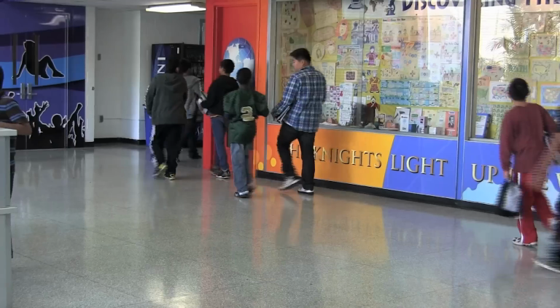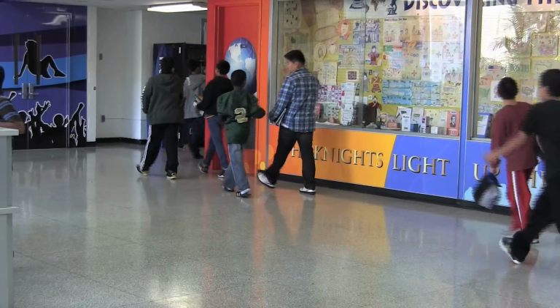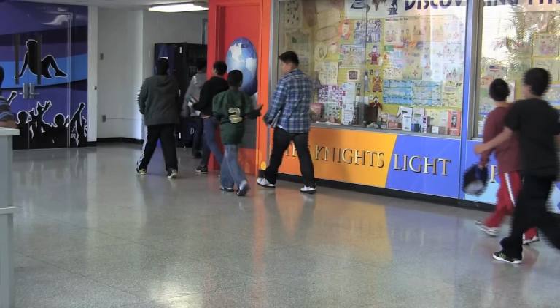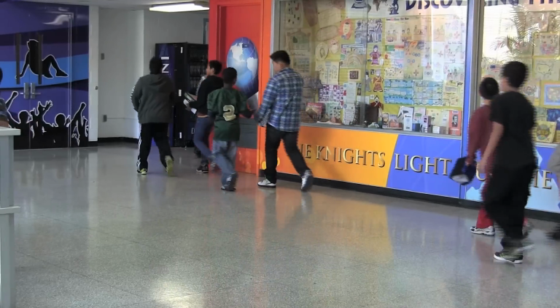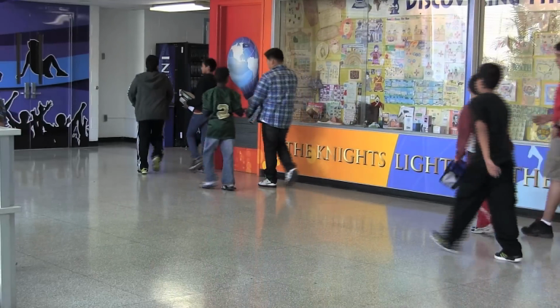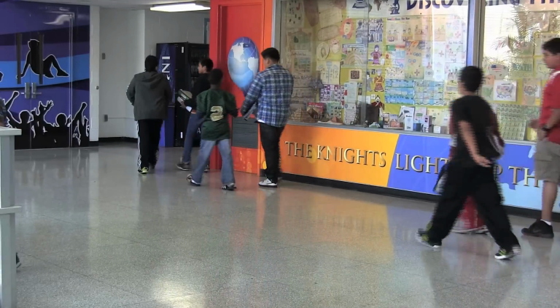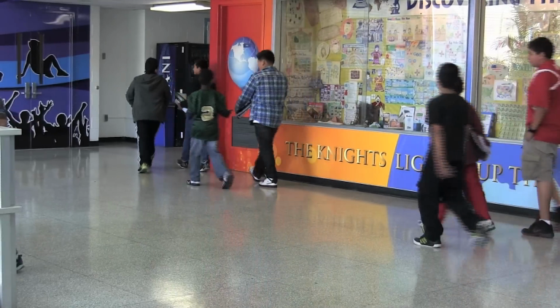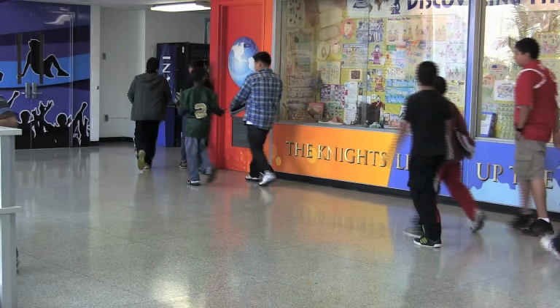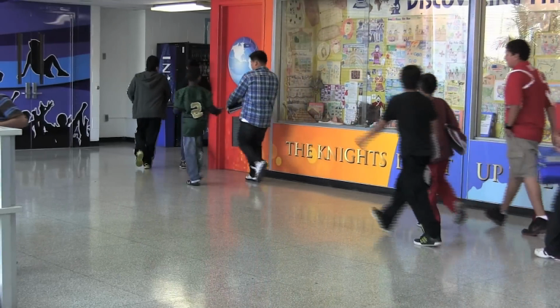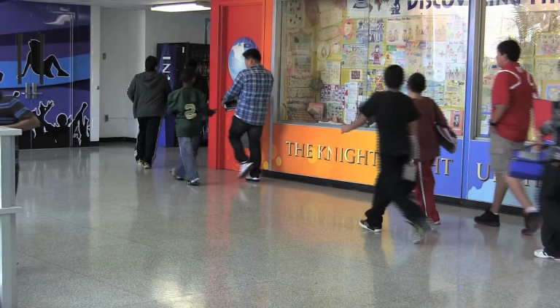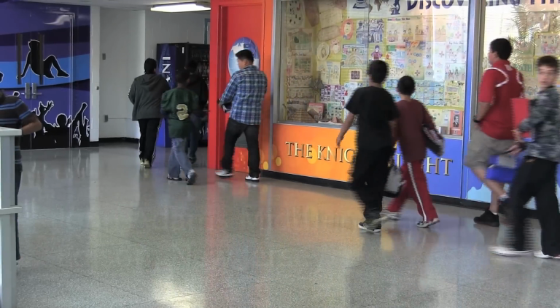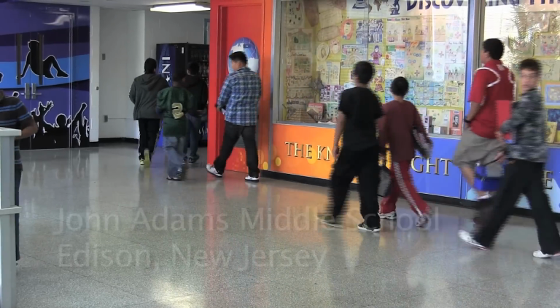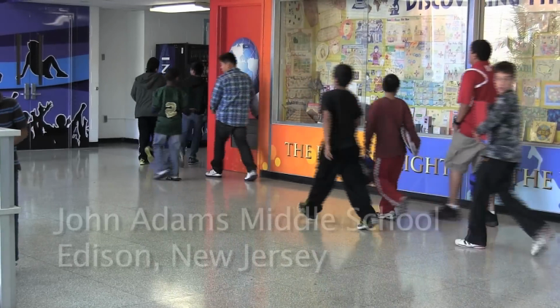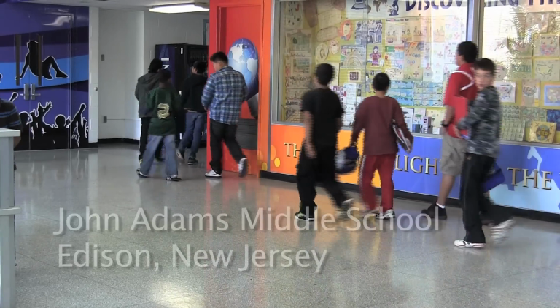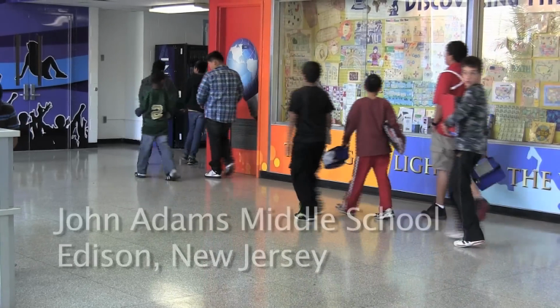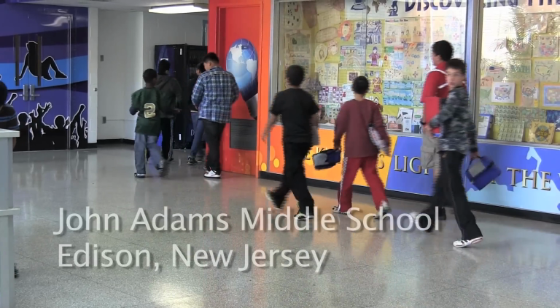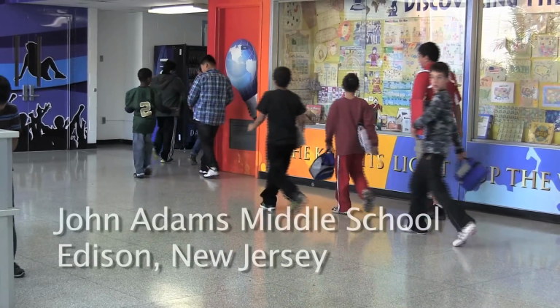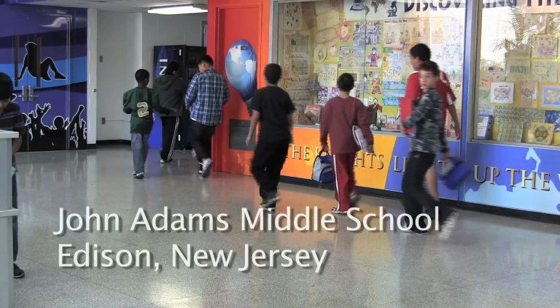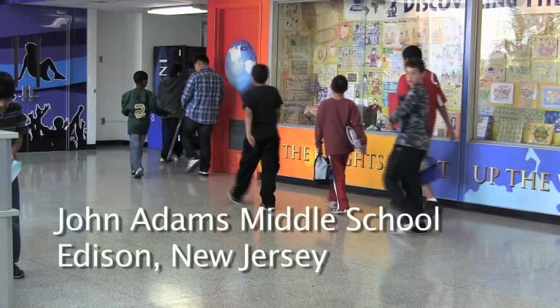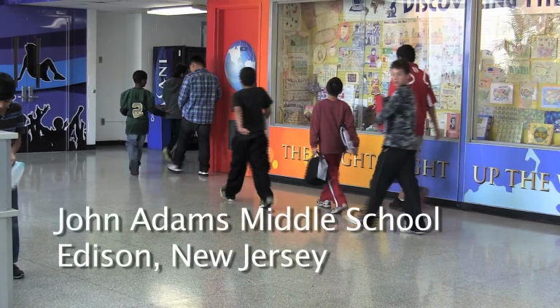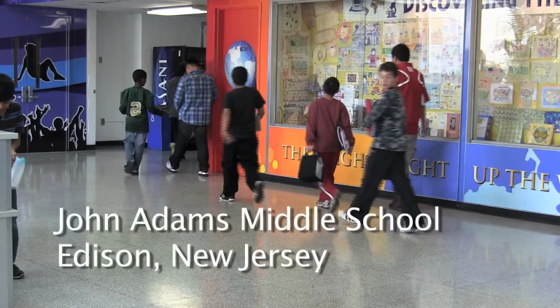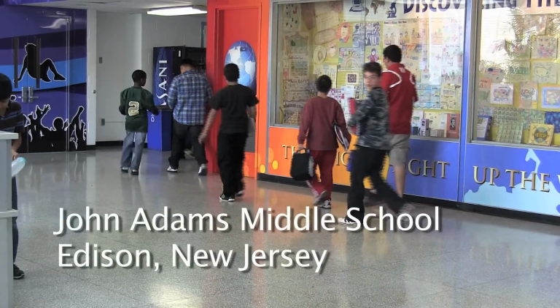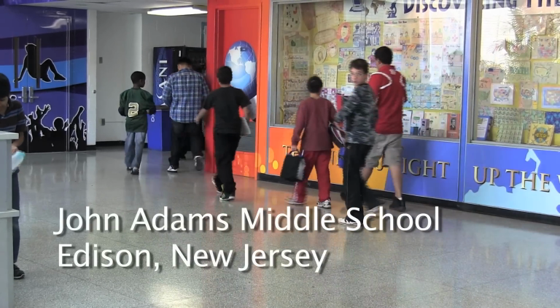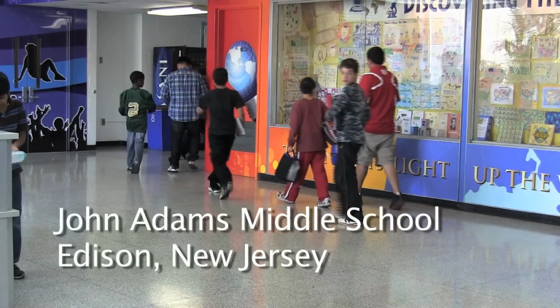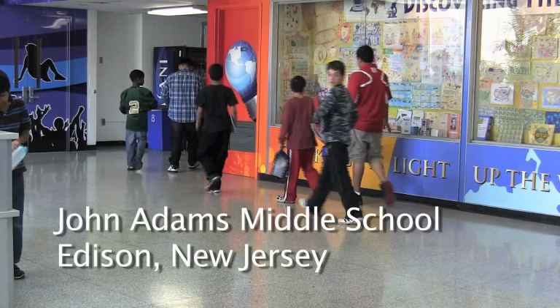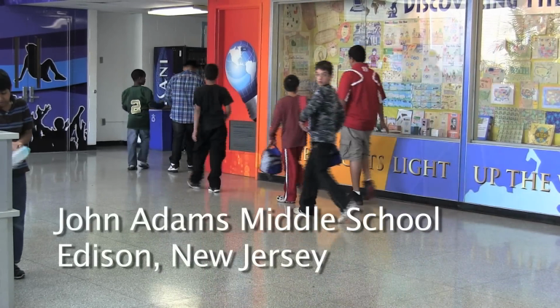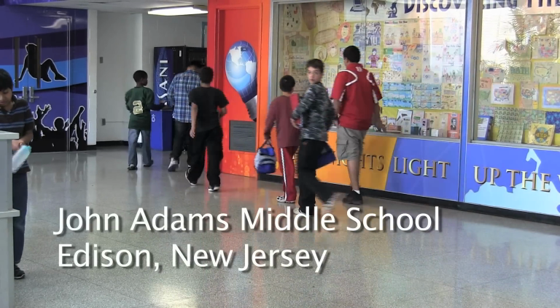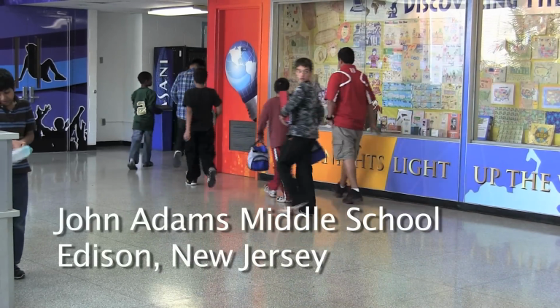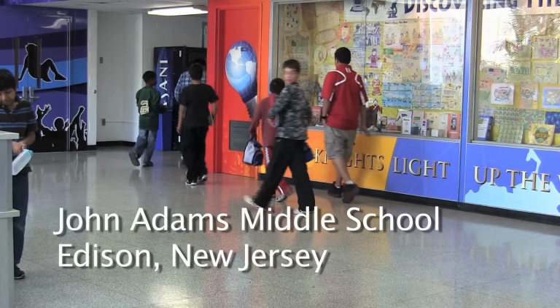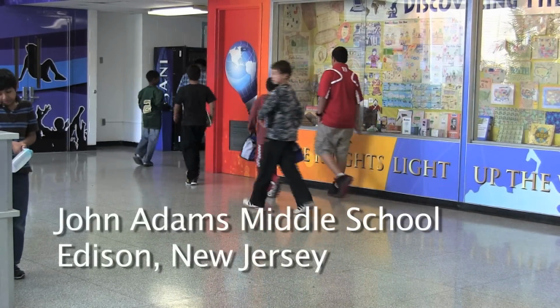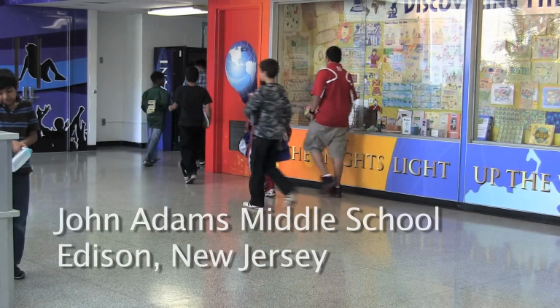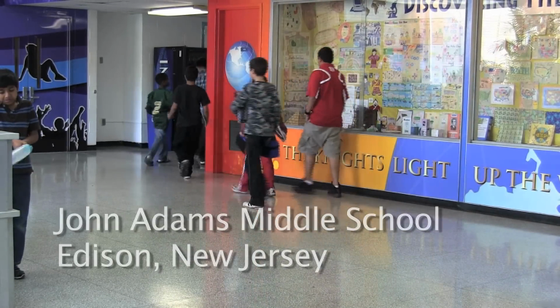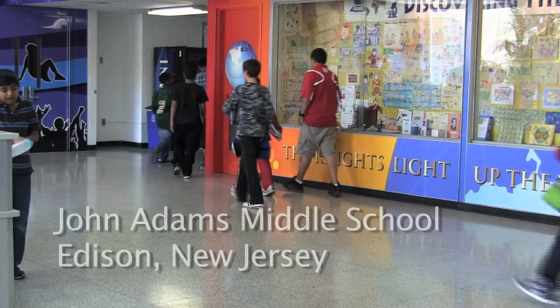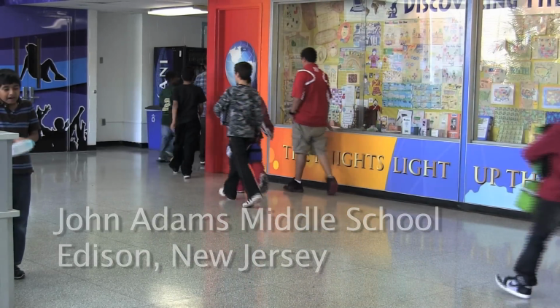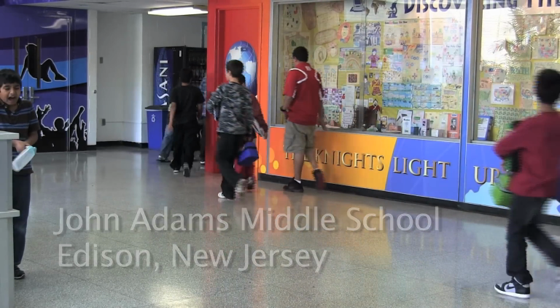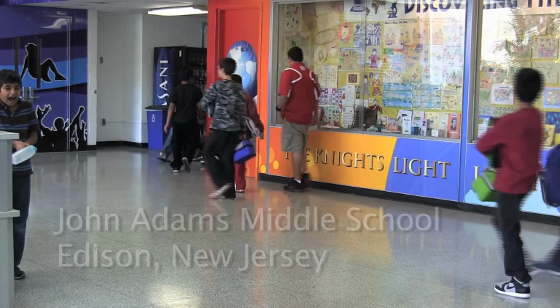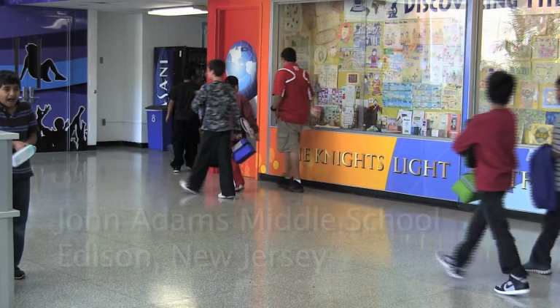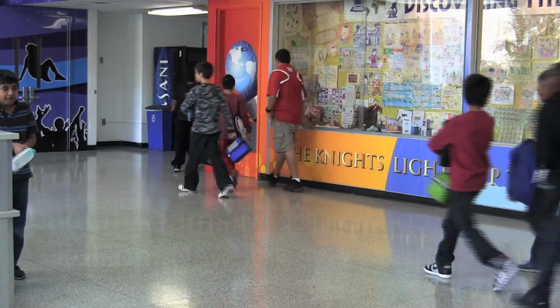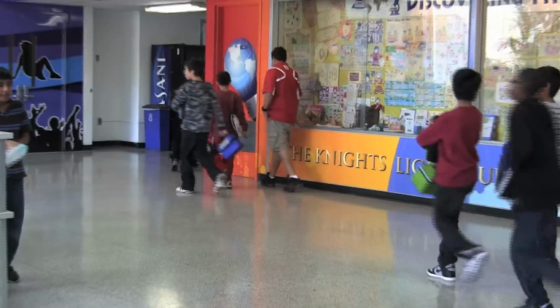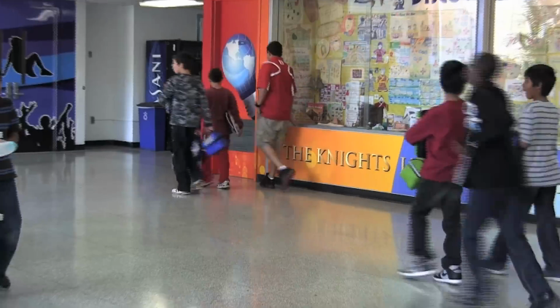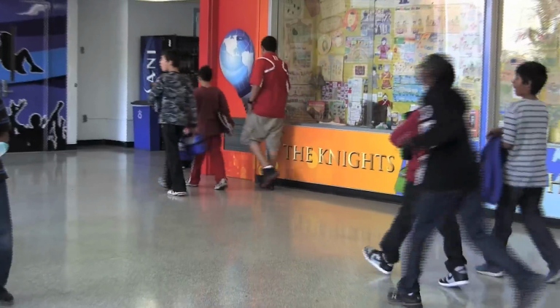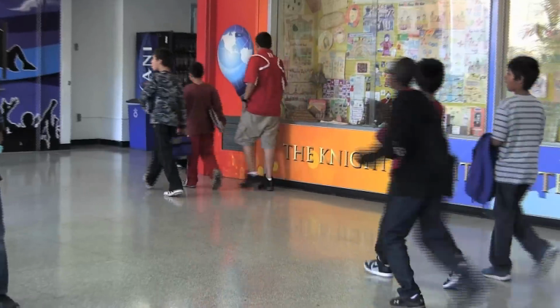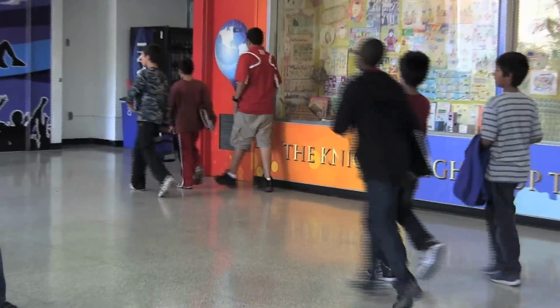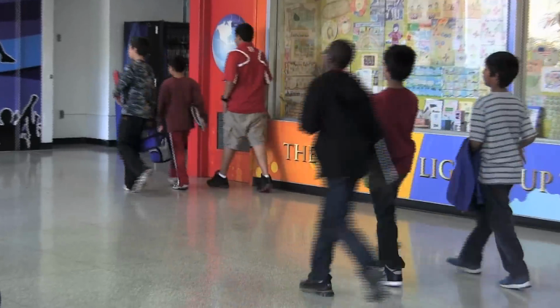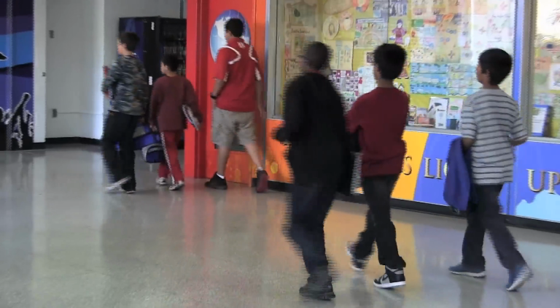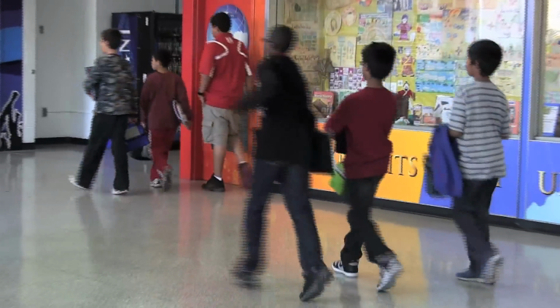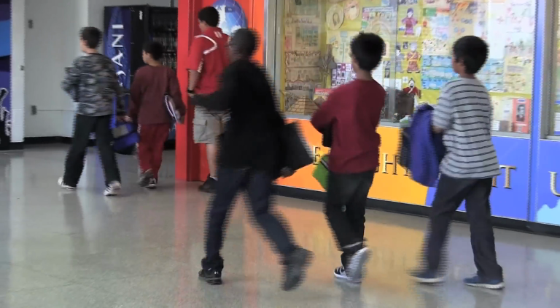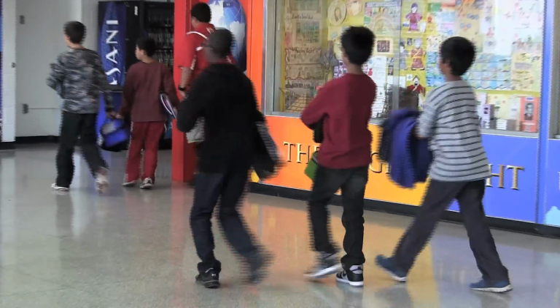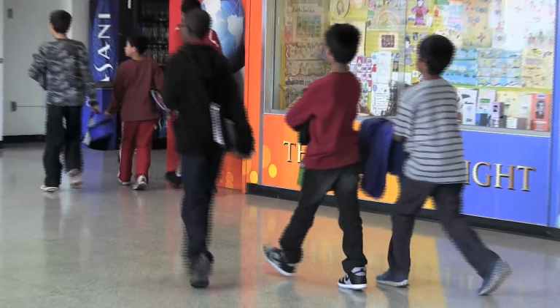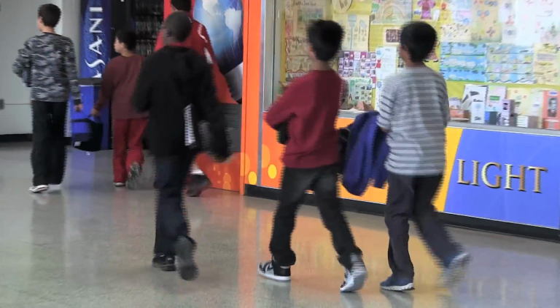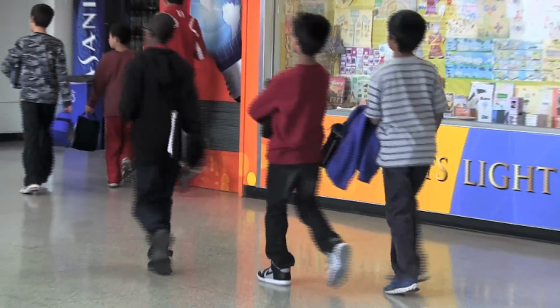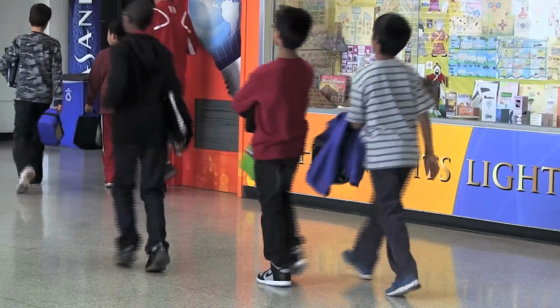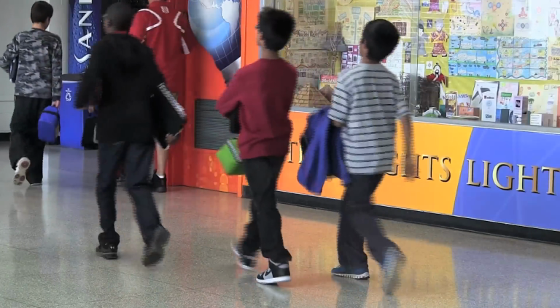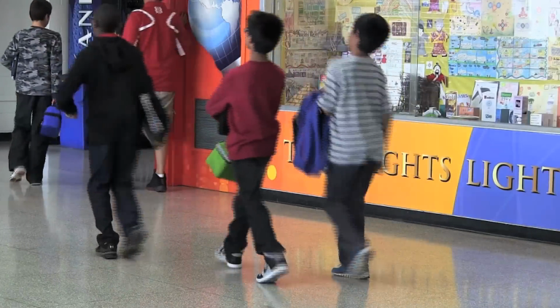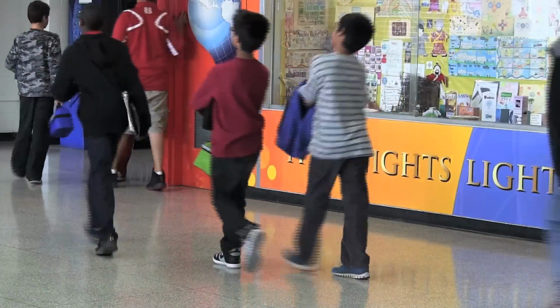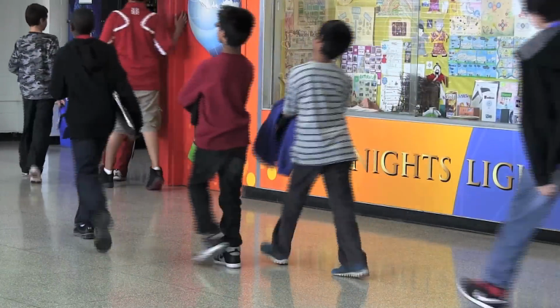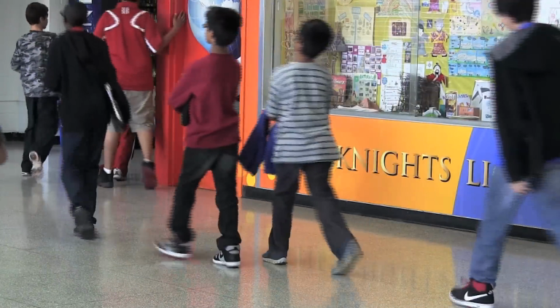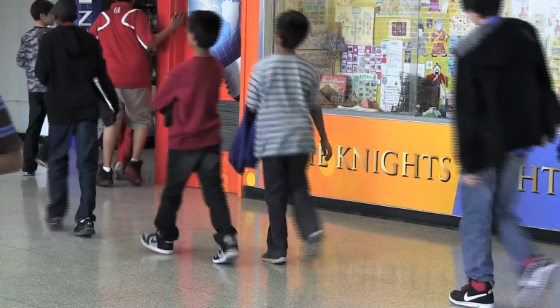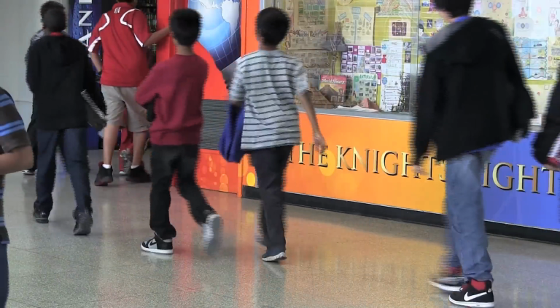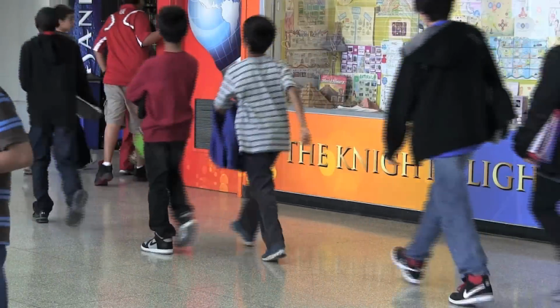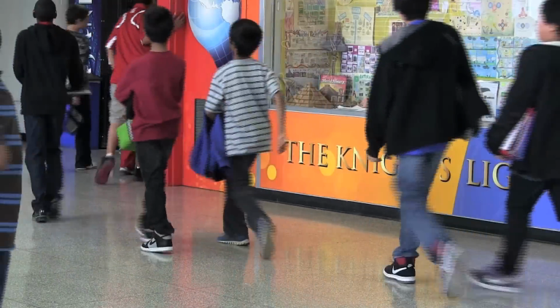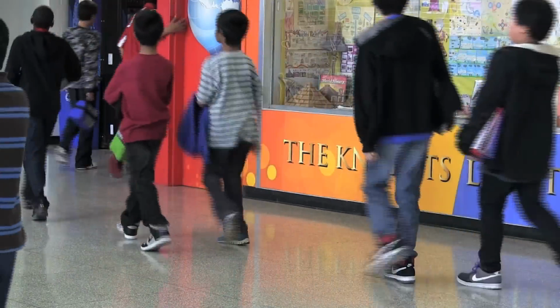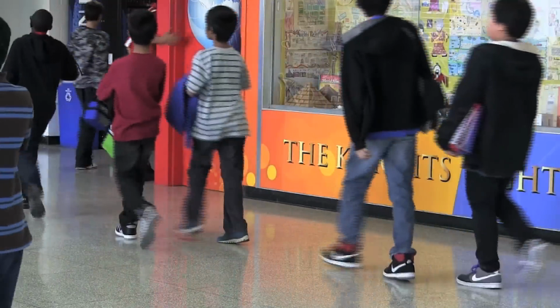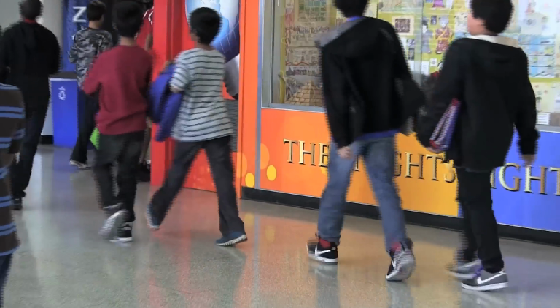Ken Royal here in Edison, New Jersey at the John Adams Middle School. We'll be looking at some technology today in the hands of students and teachers.